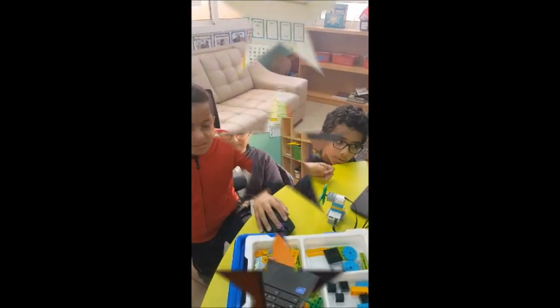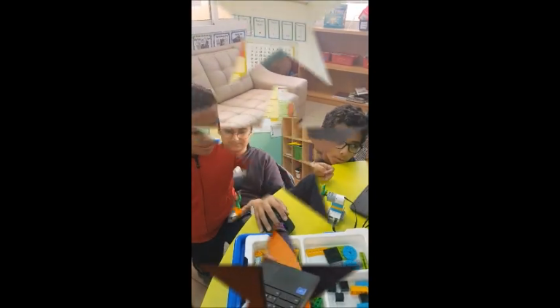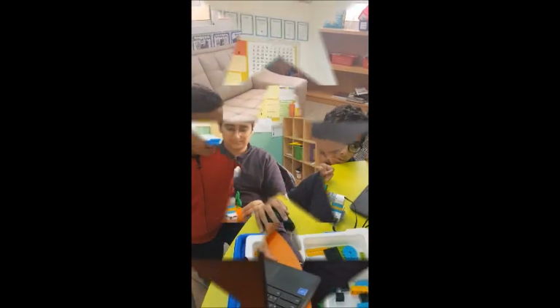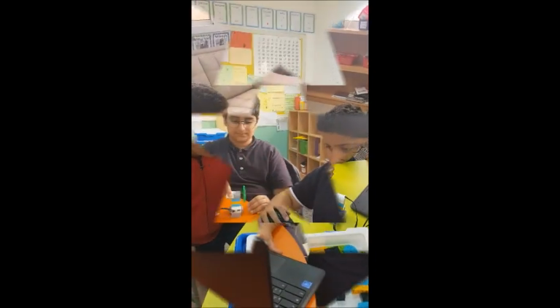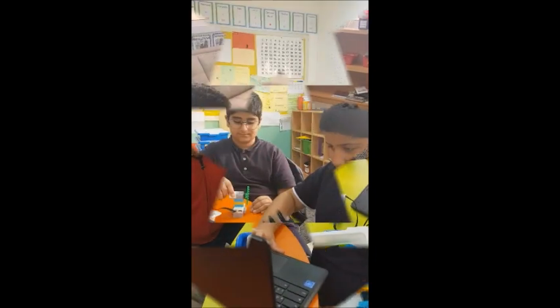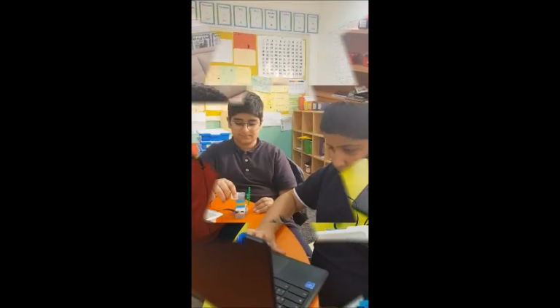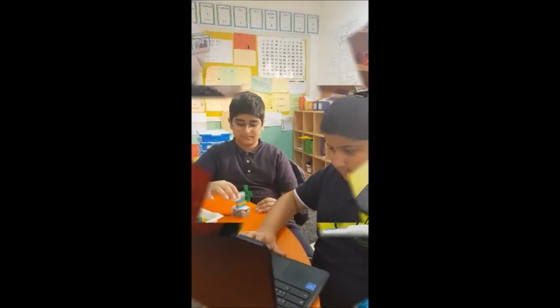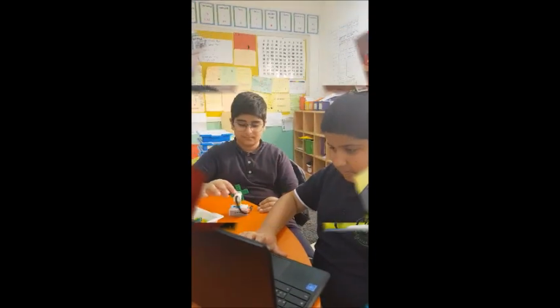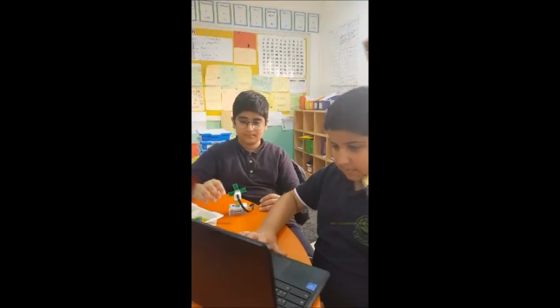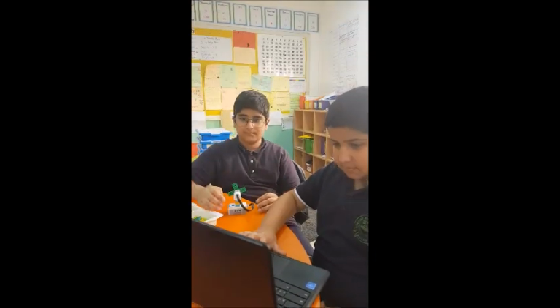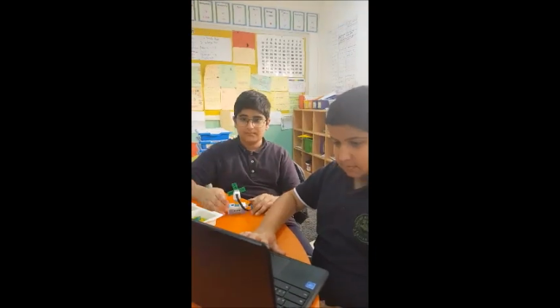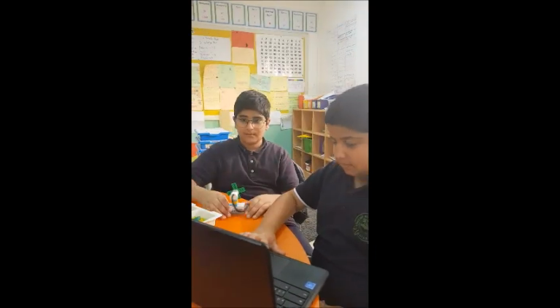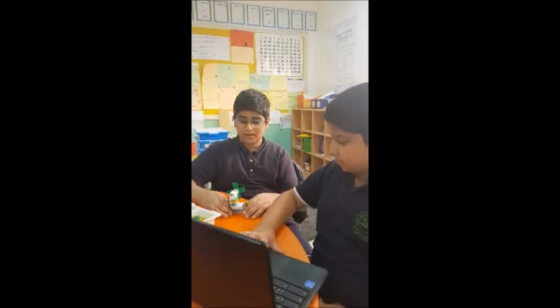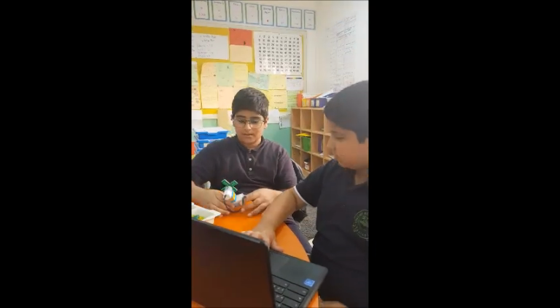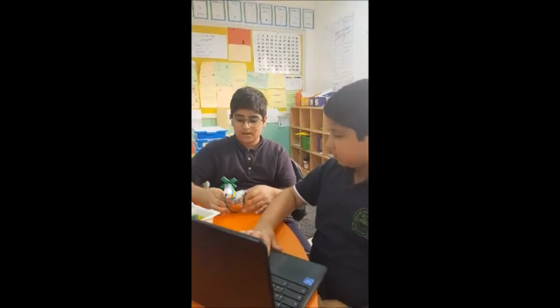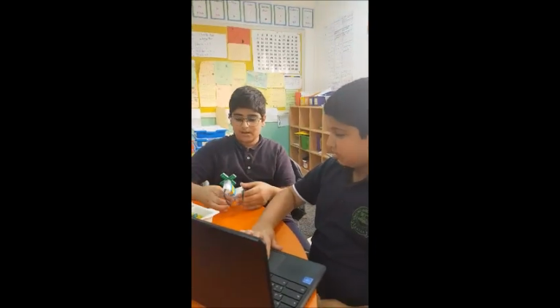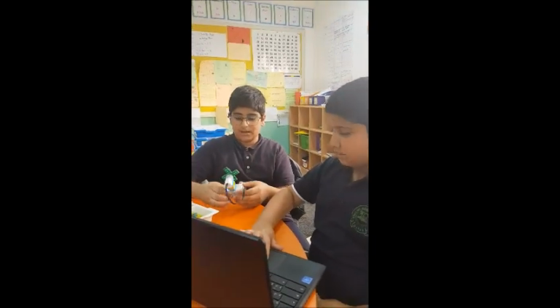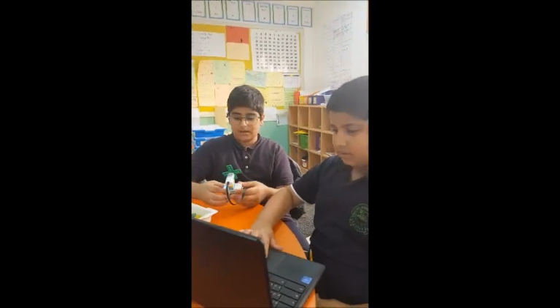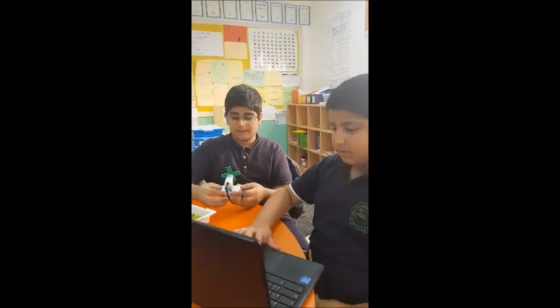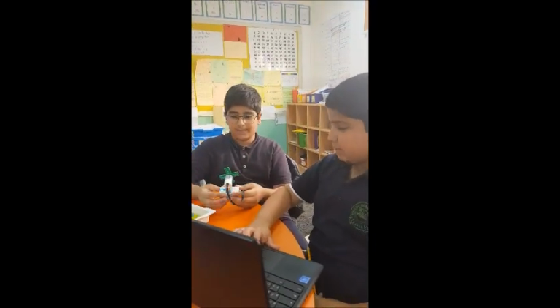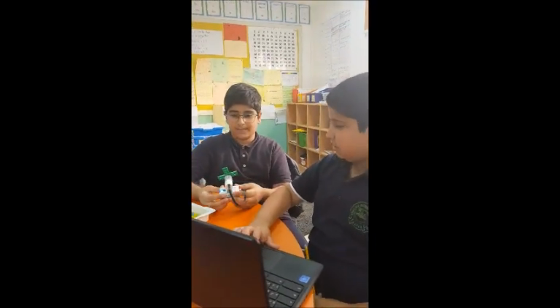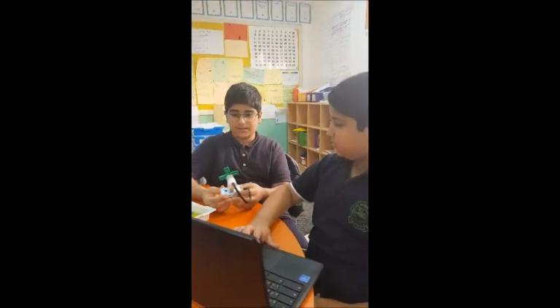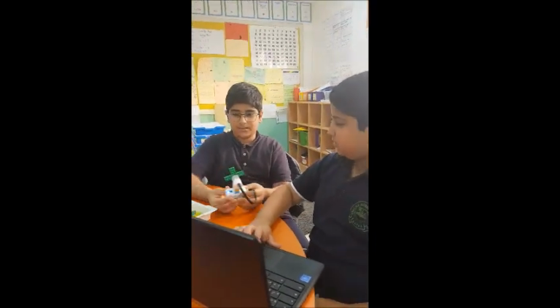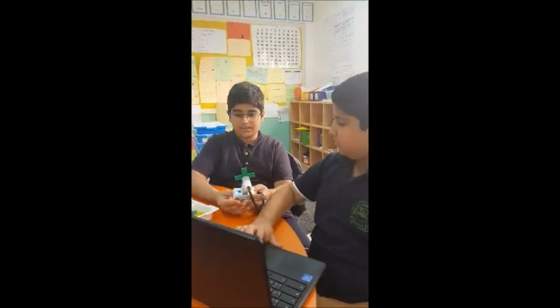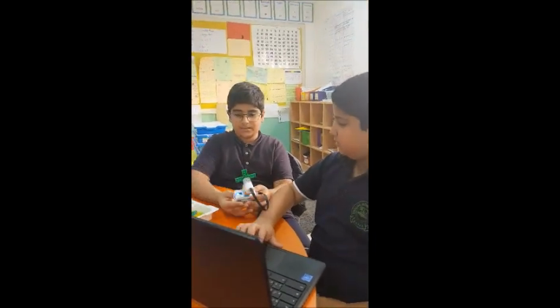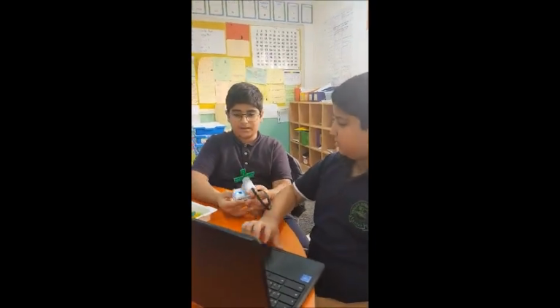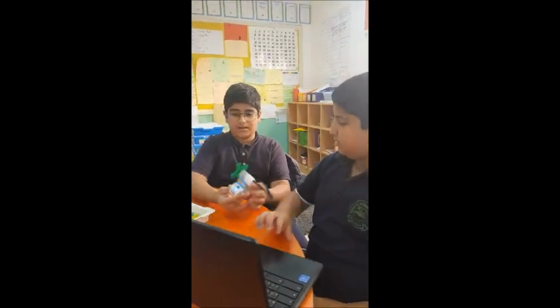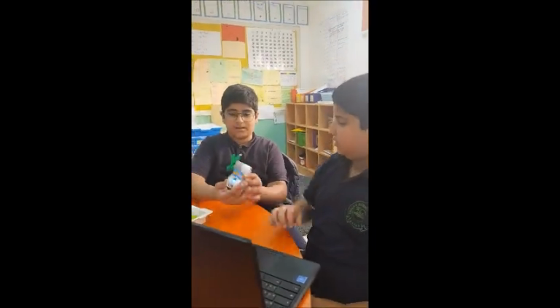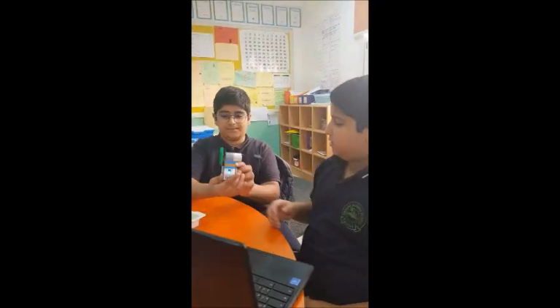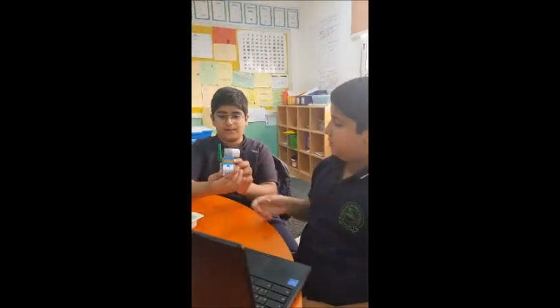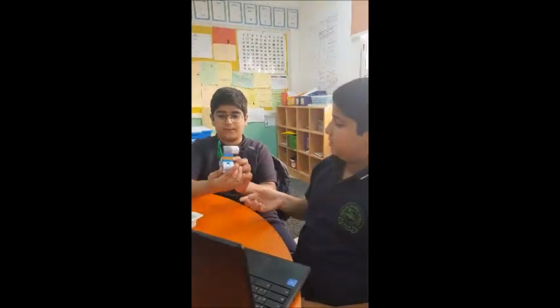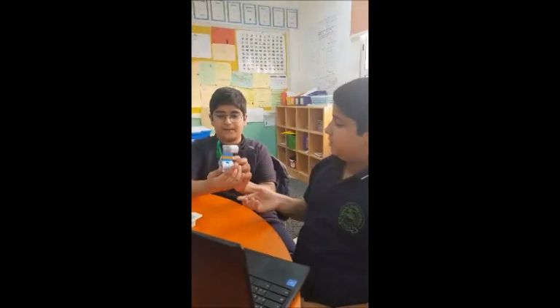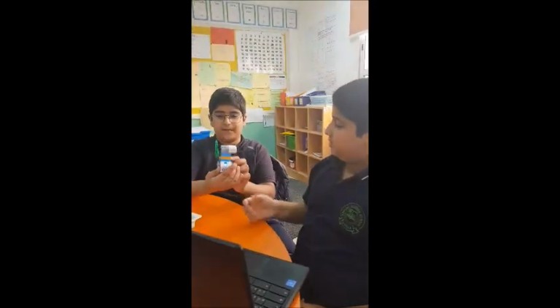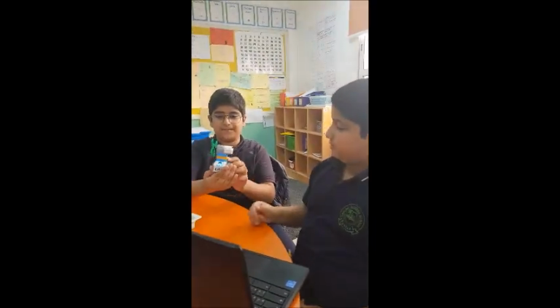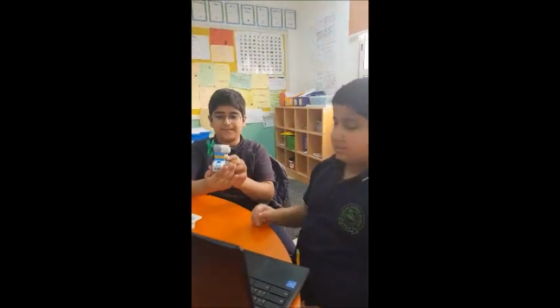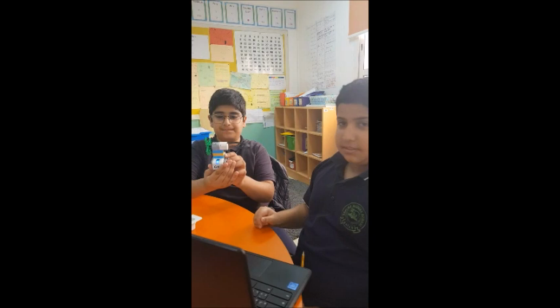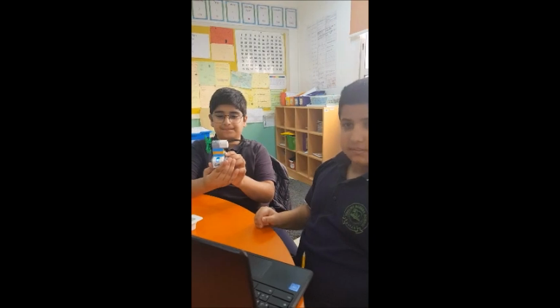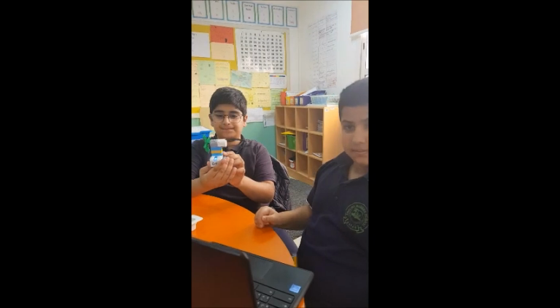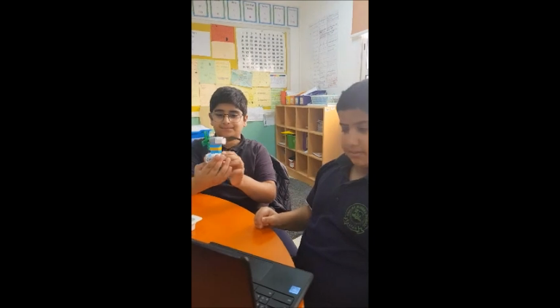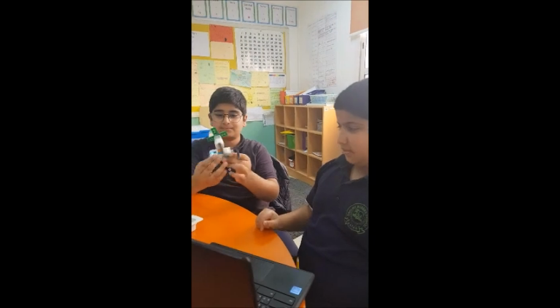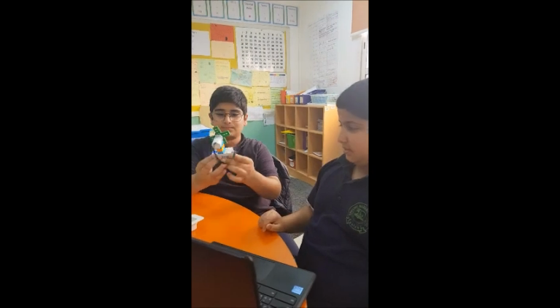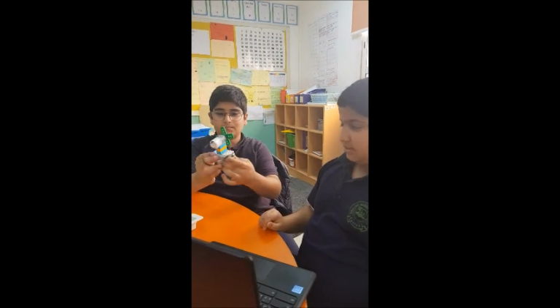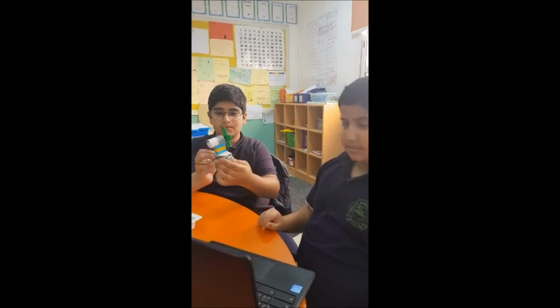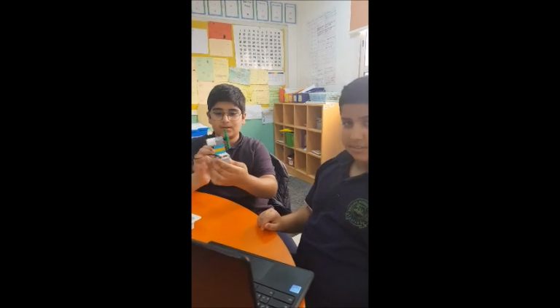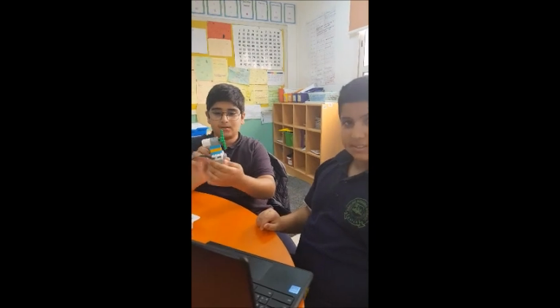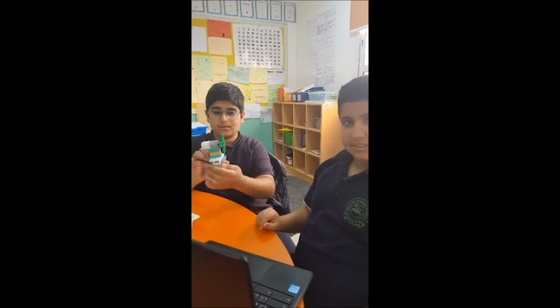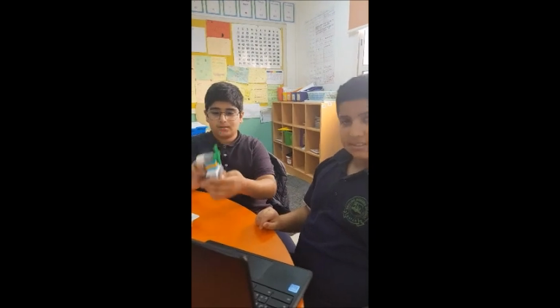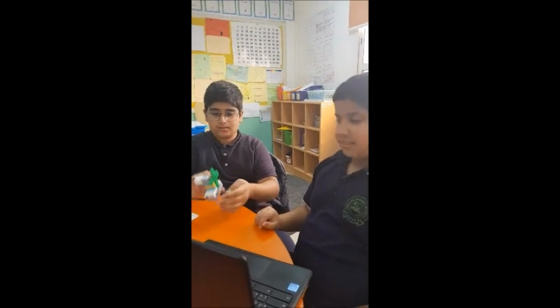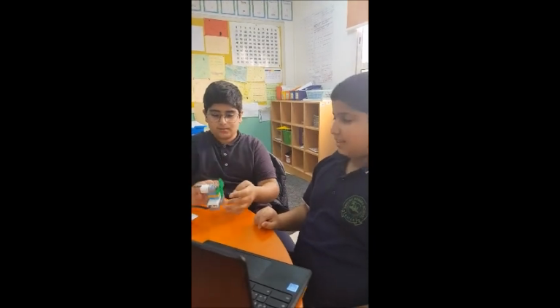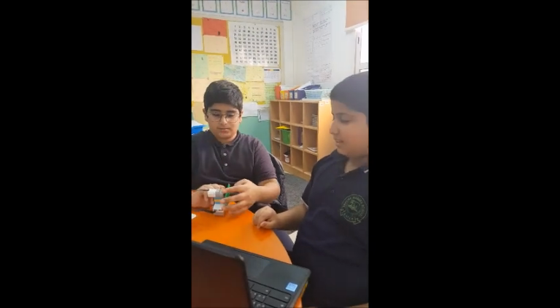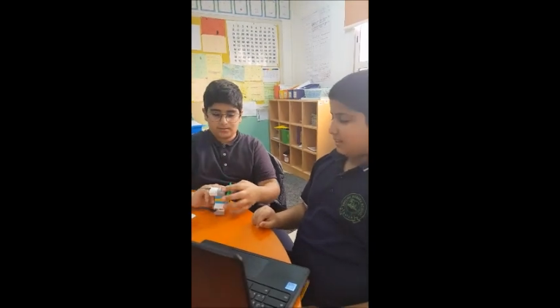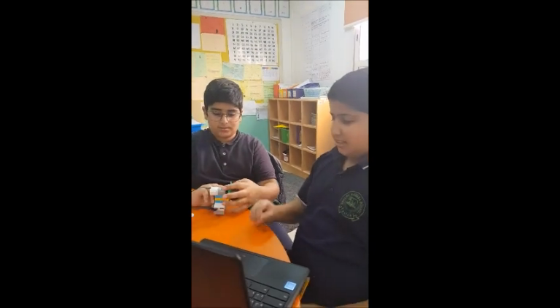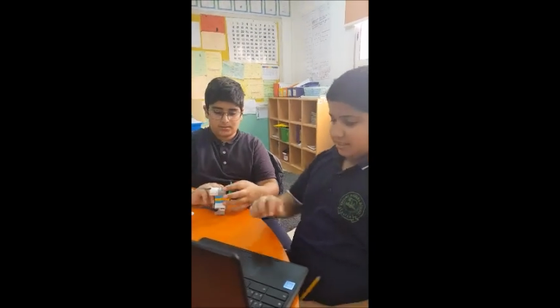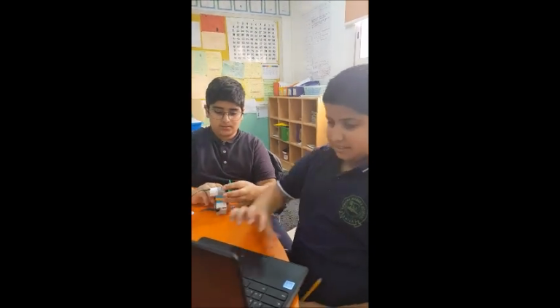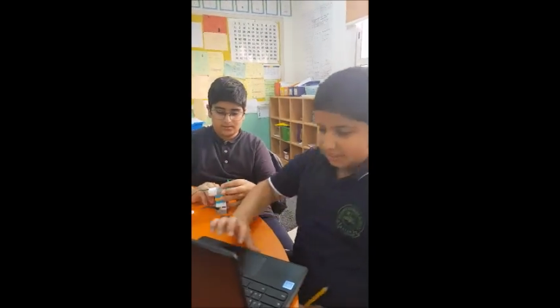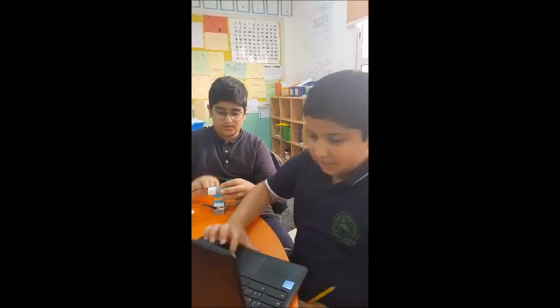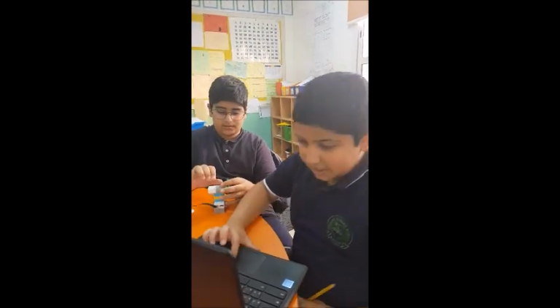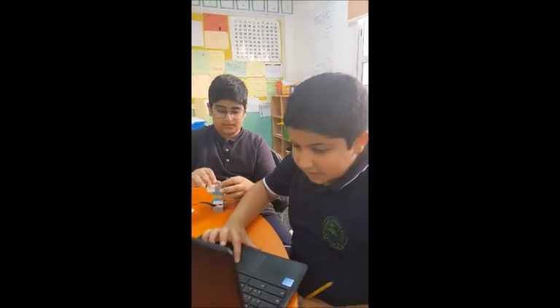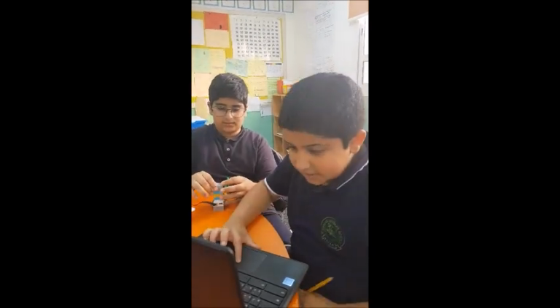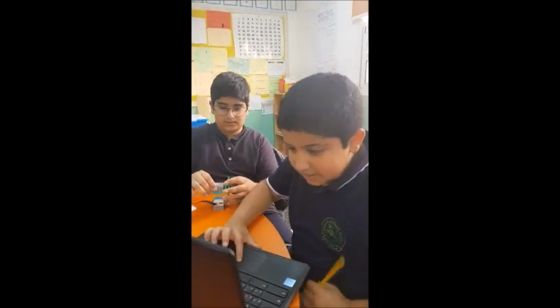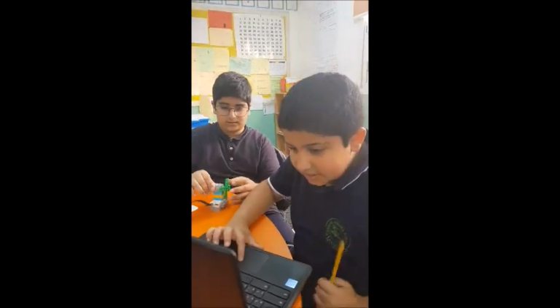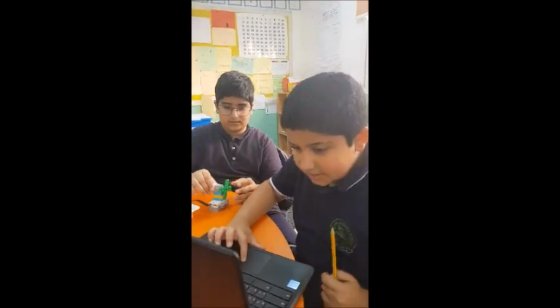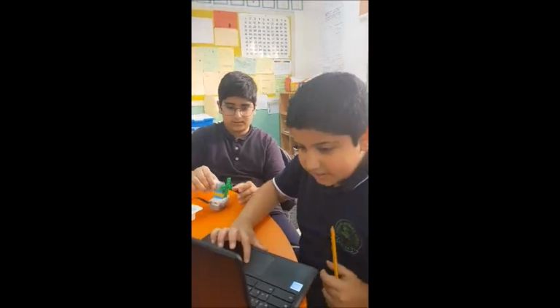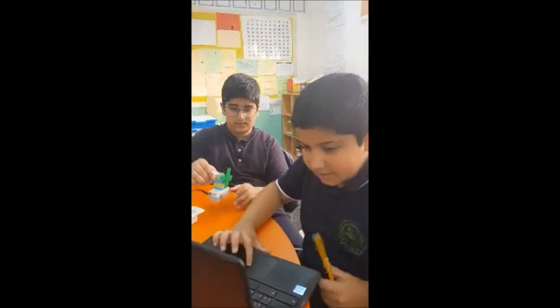So what did you build? Can you show me how it works? Yeah, how it works?